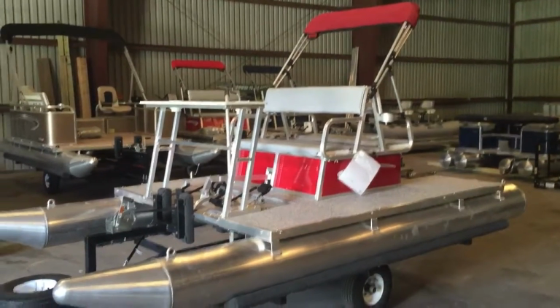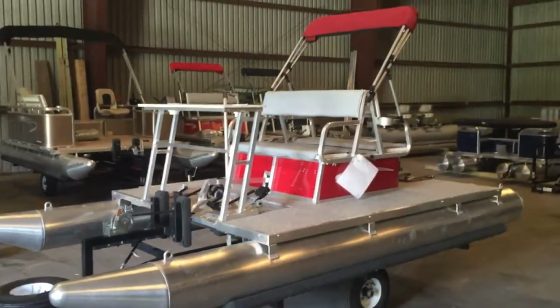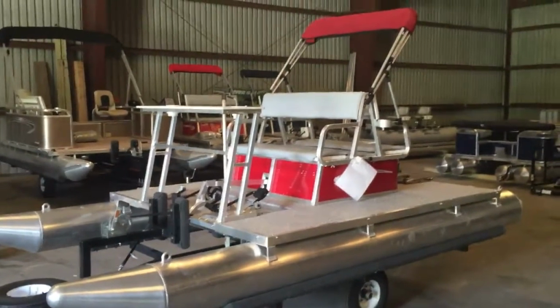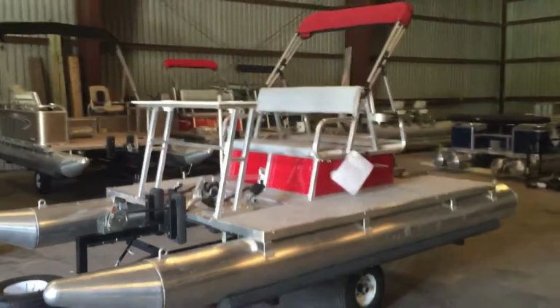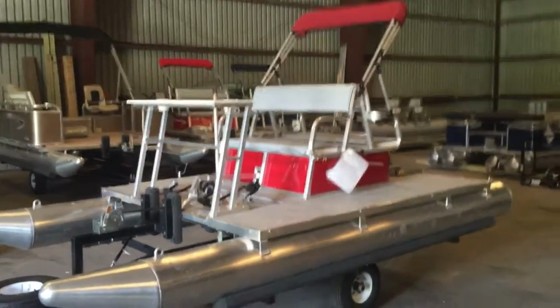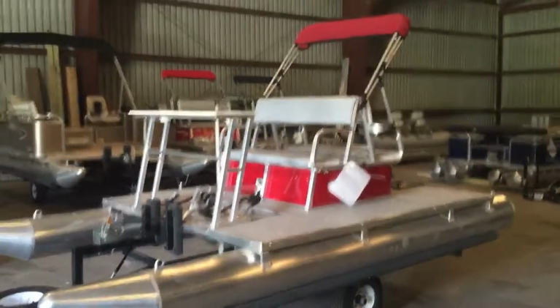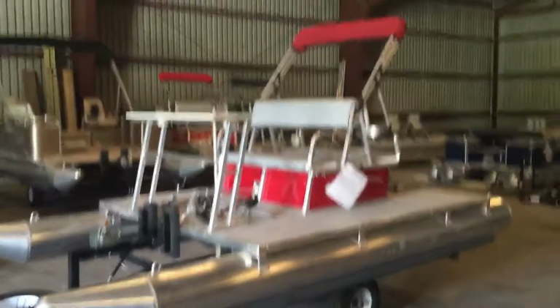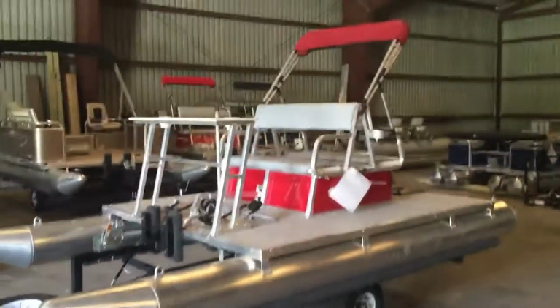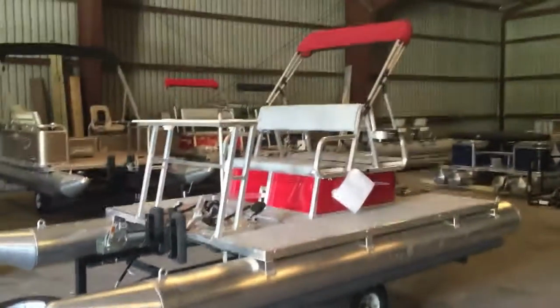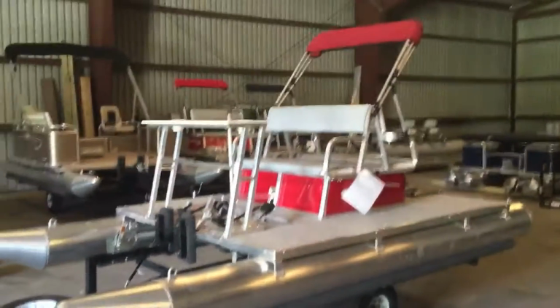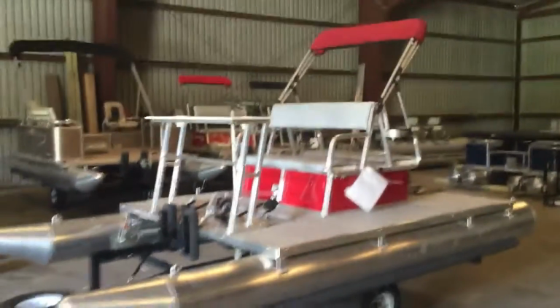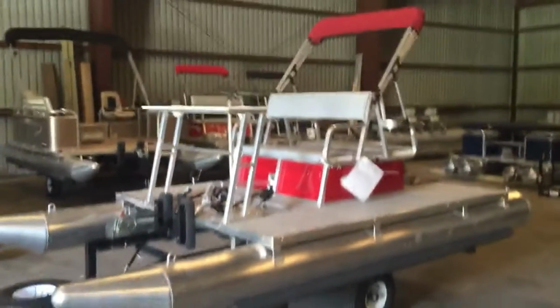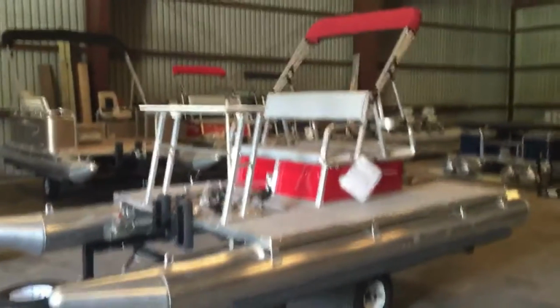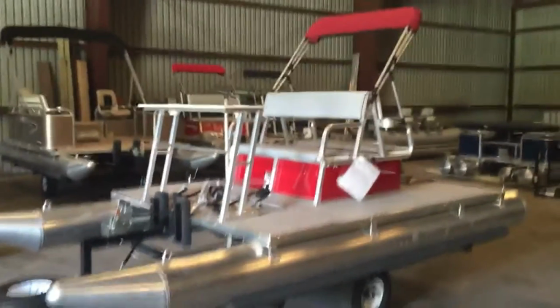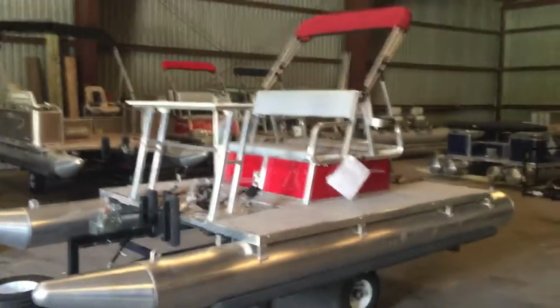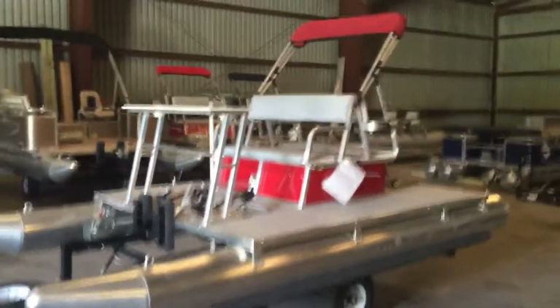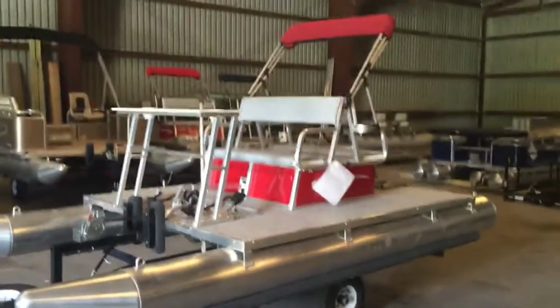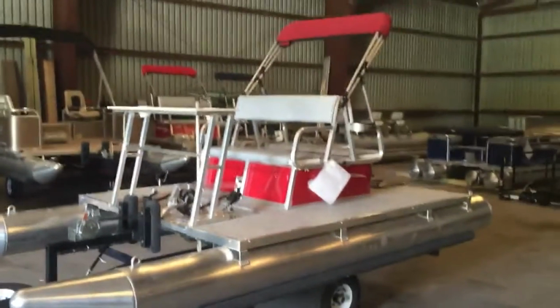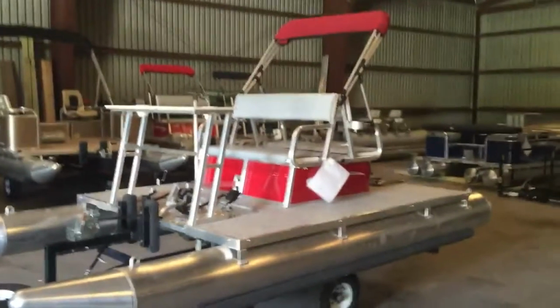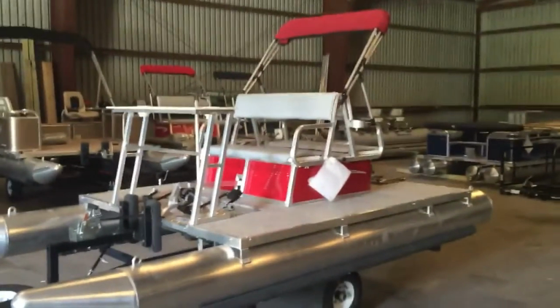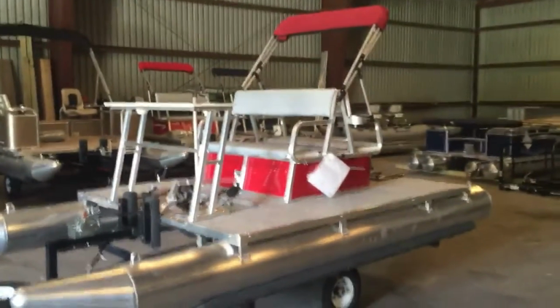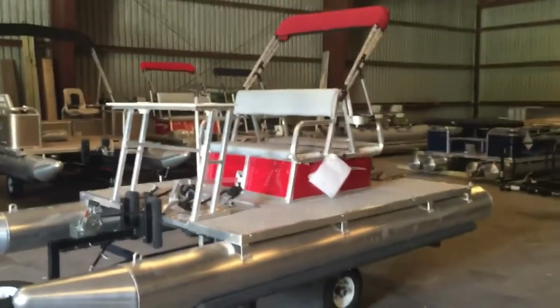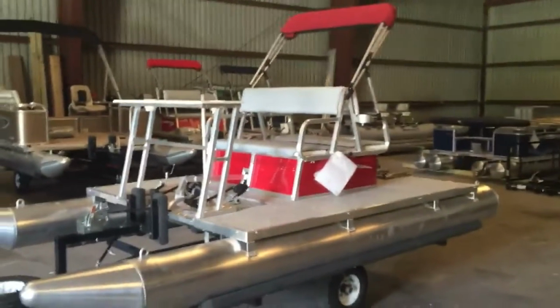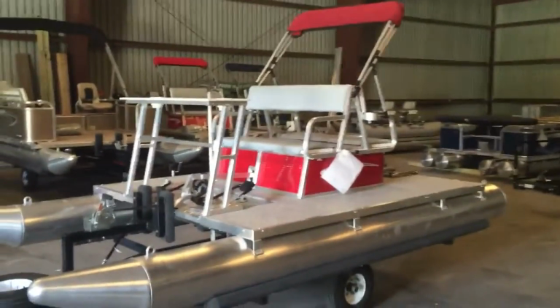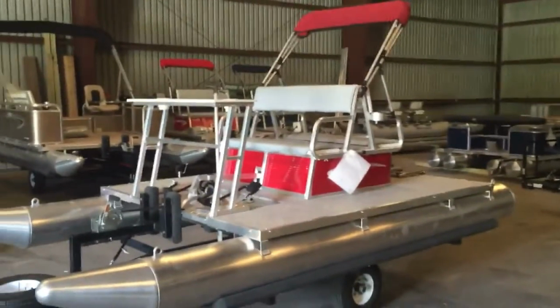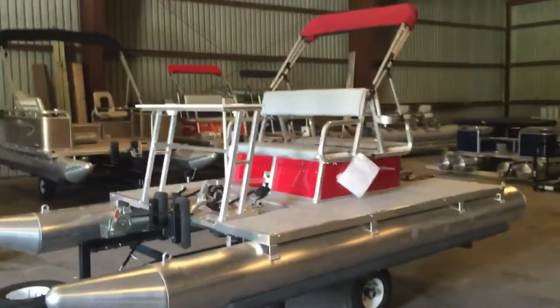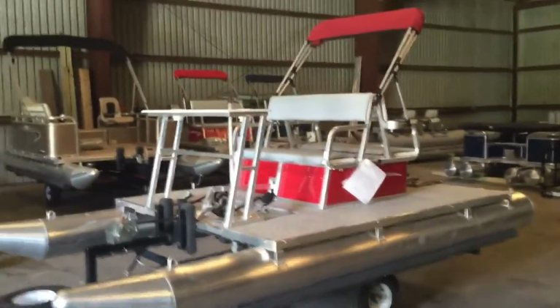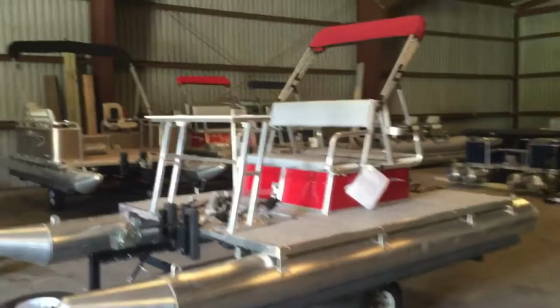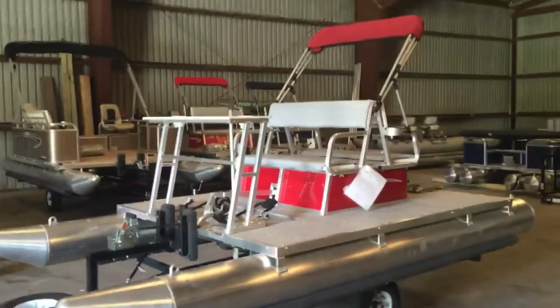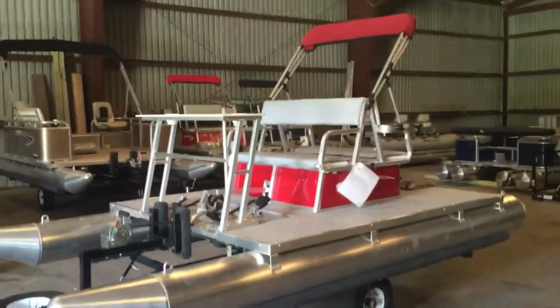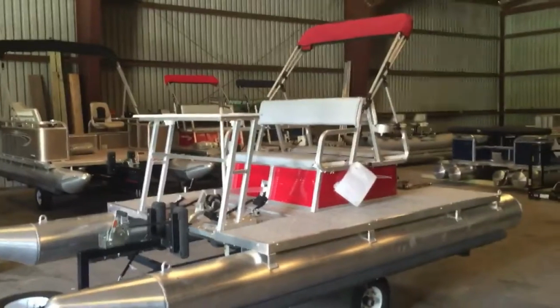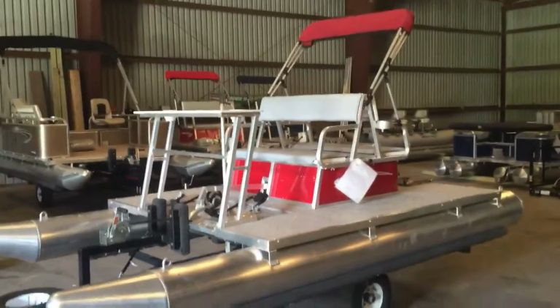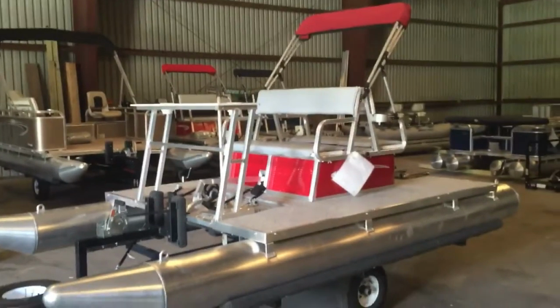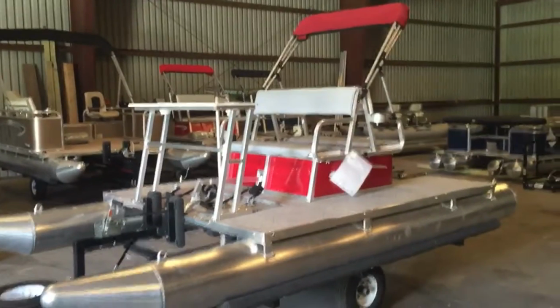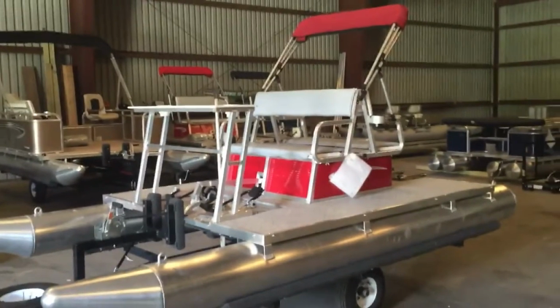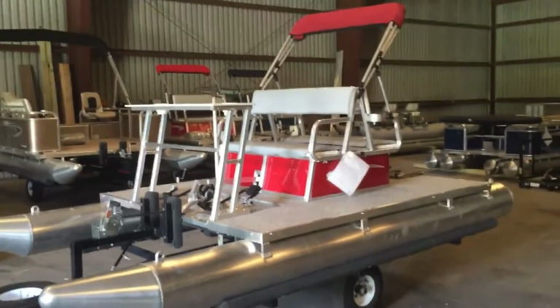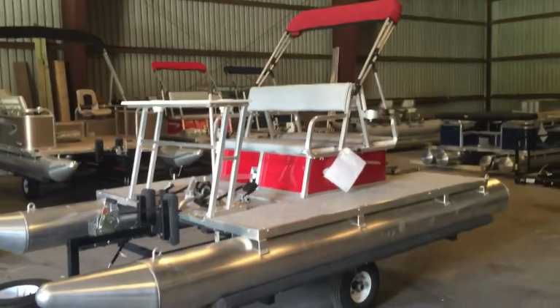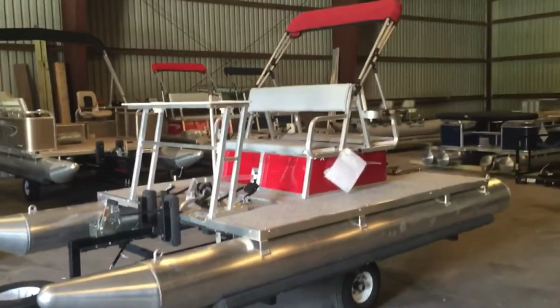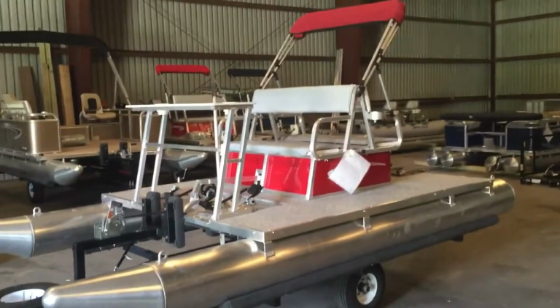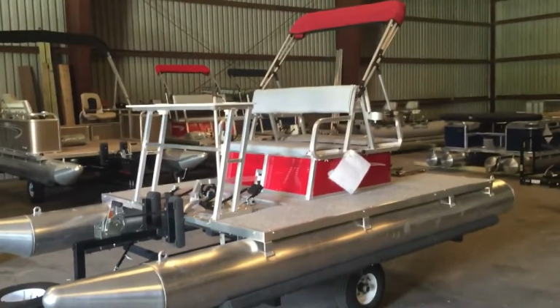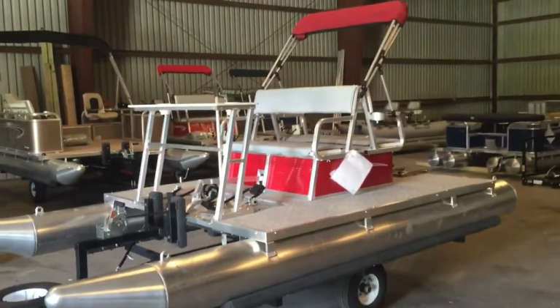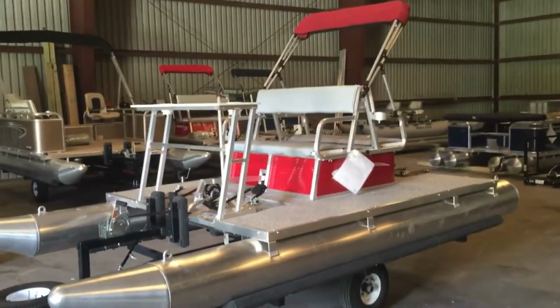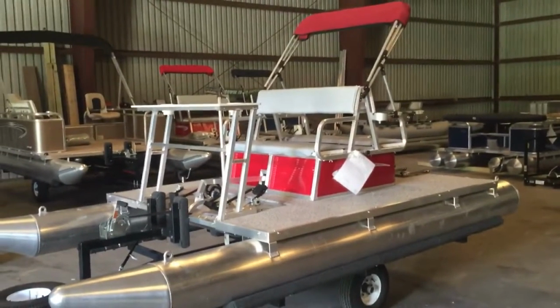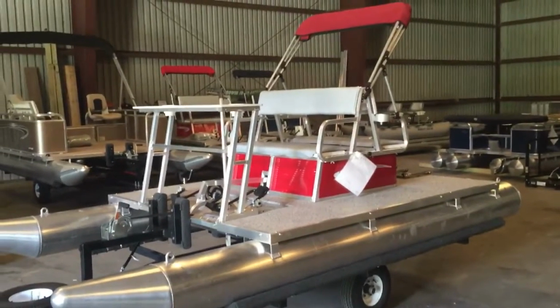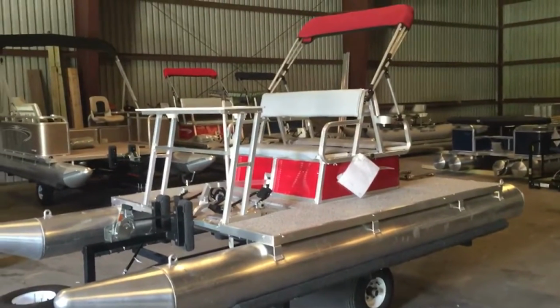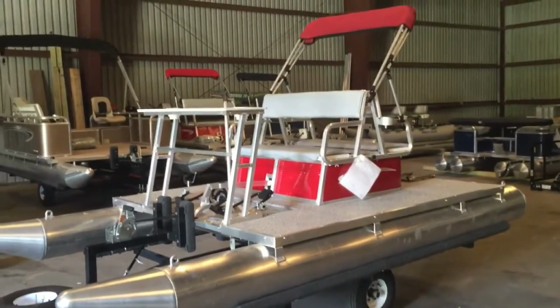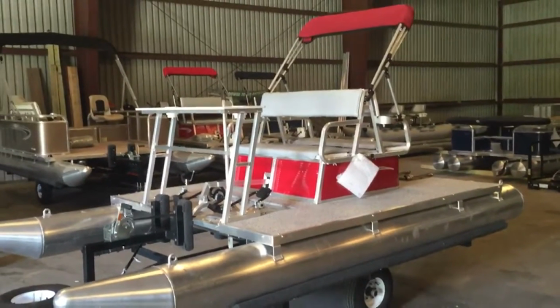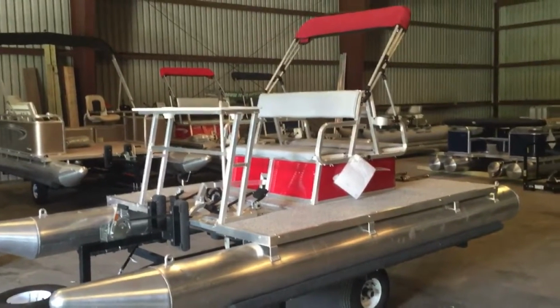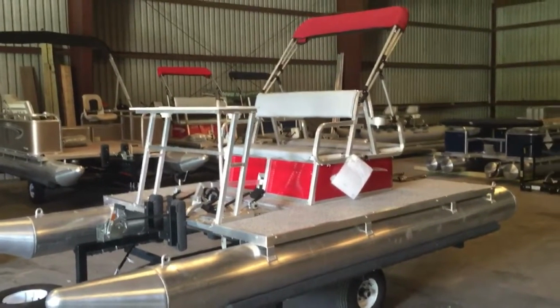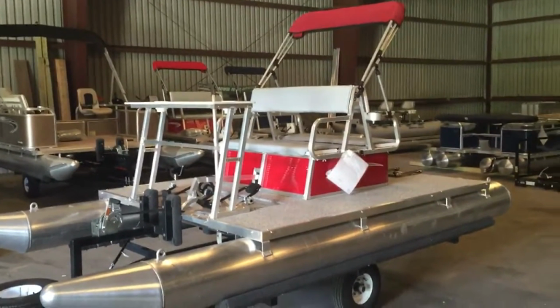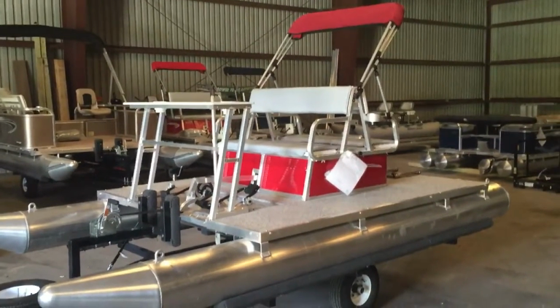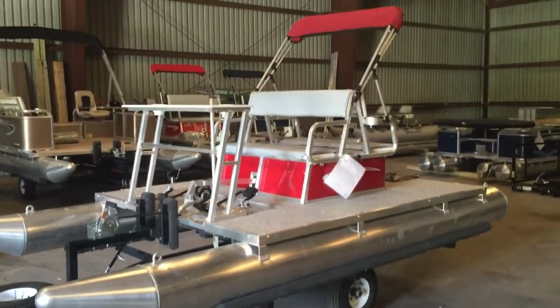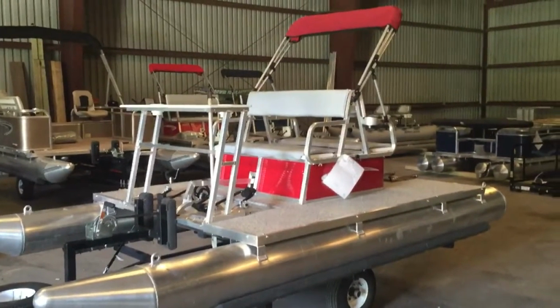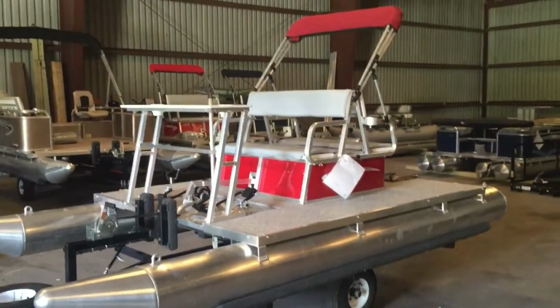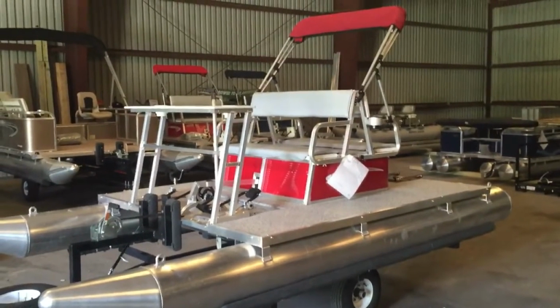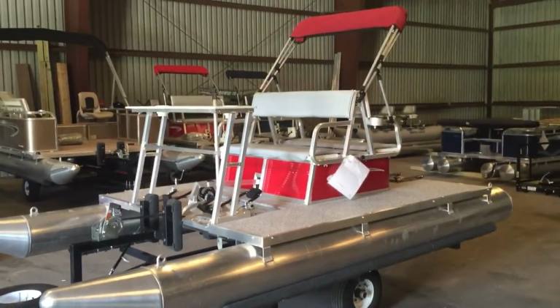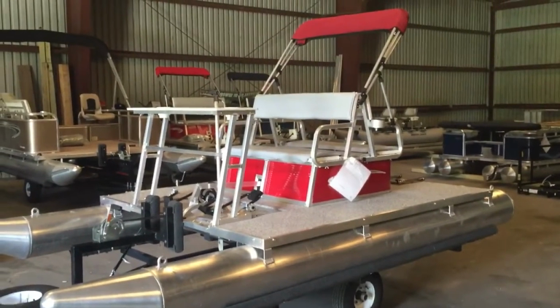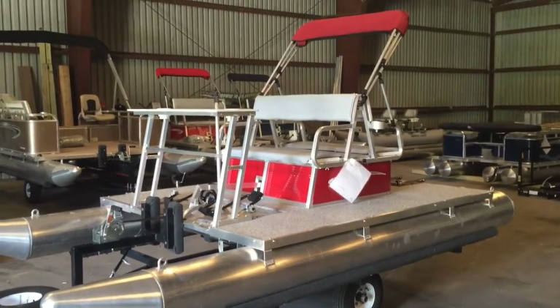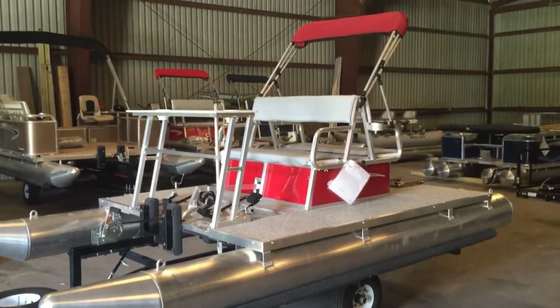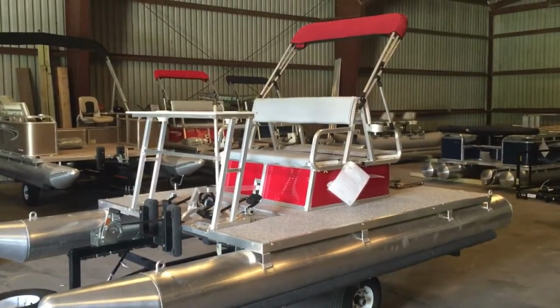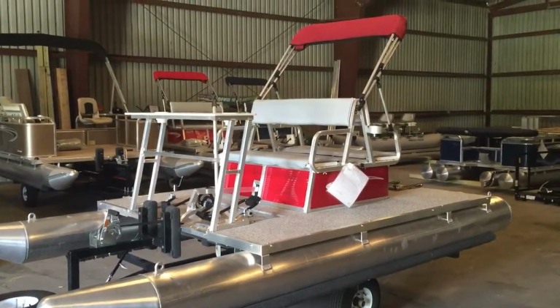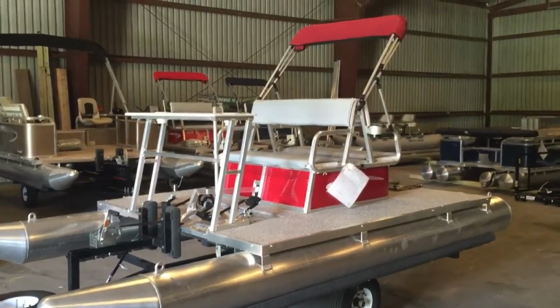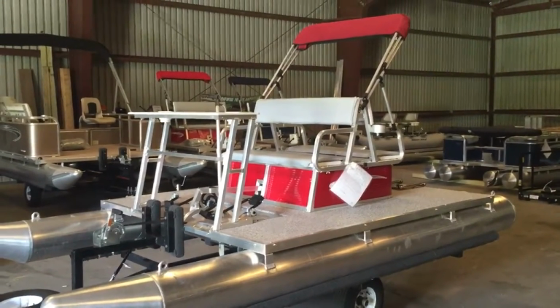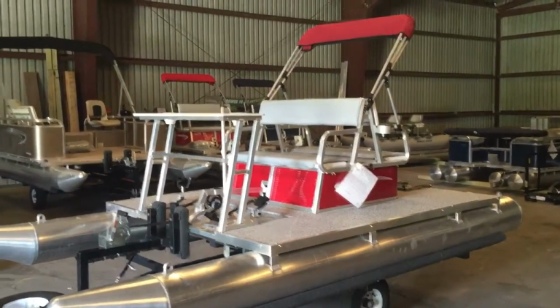Hey Bob, David Likens here from First Auto Credit. Thanks for calling in today. I just wanted to do a quick little video to show you a little bit of the inventory that we have.